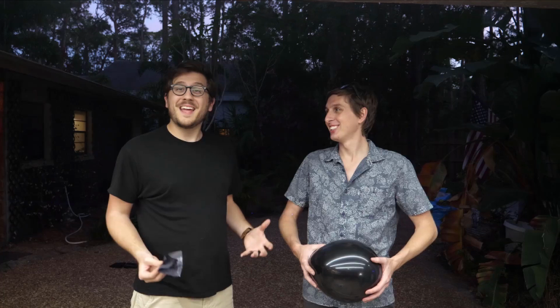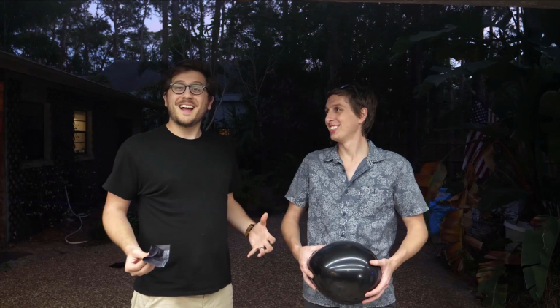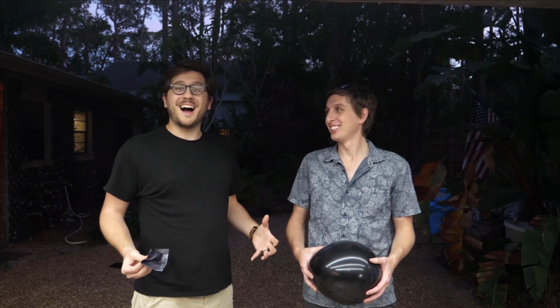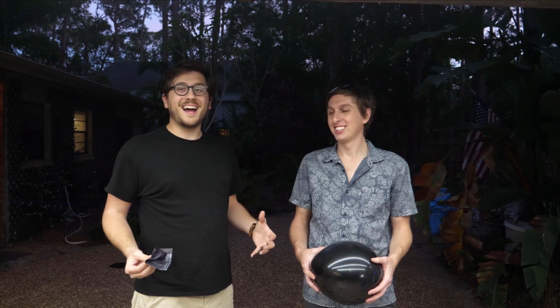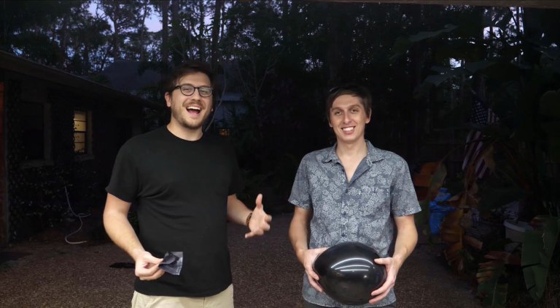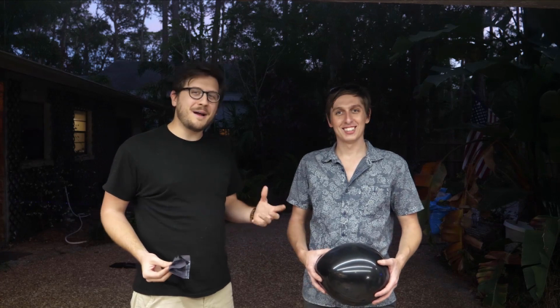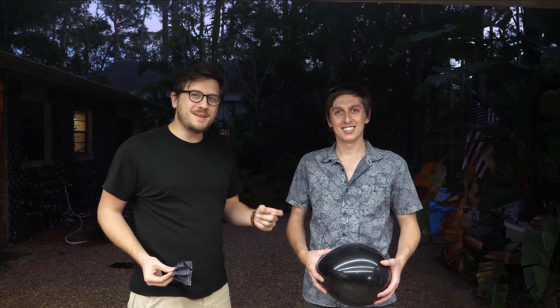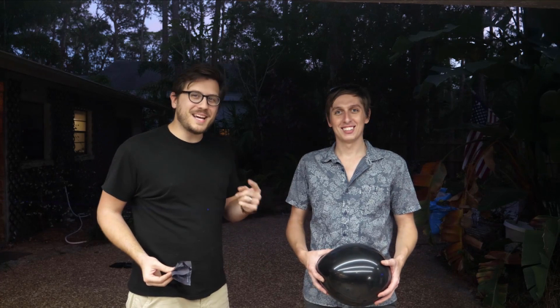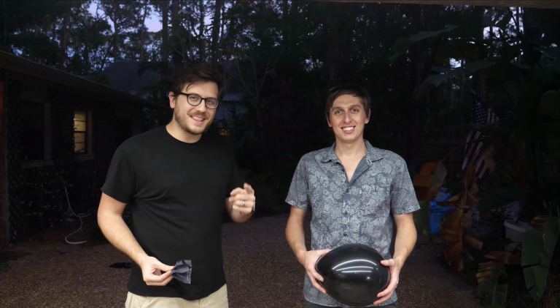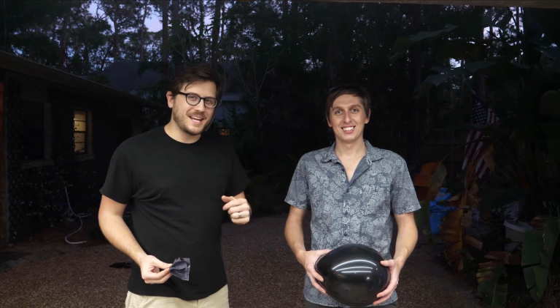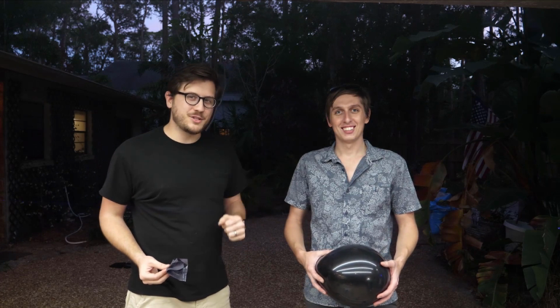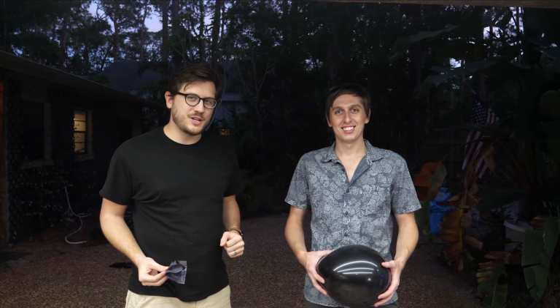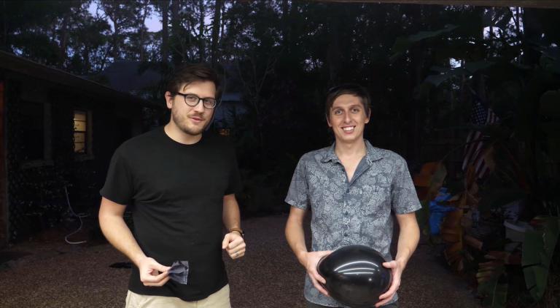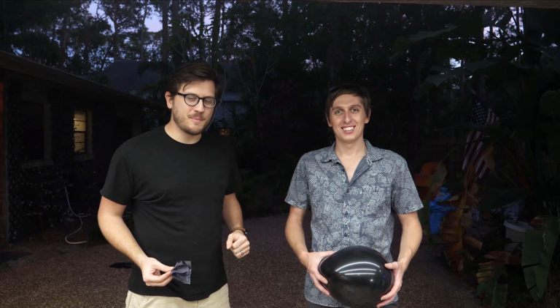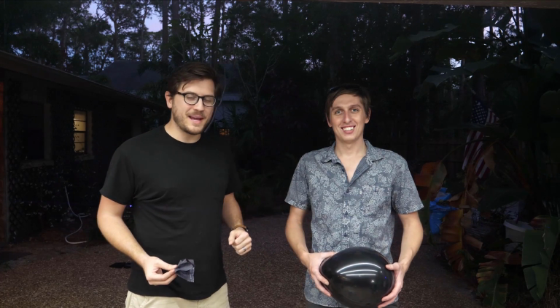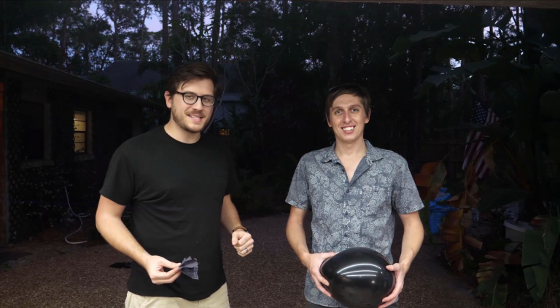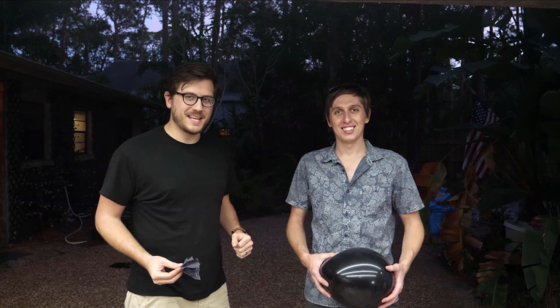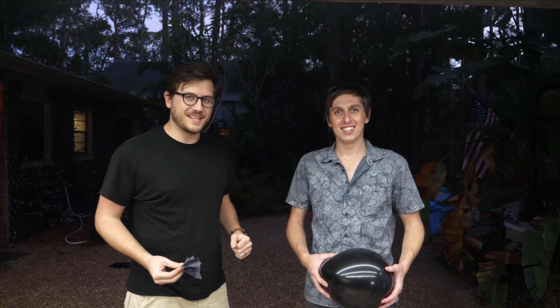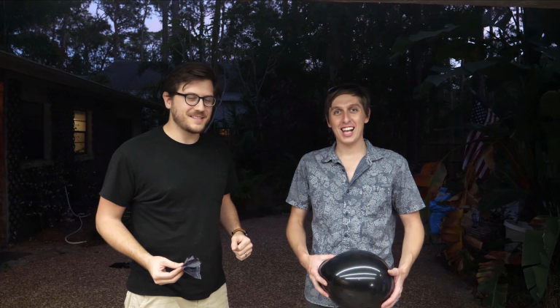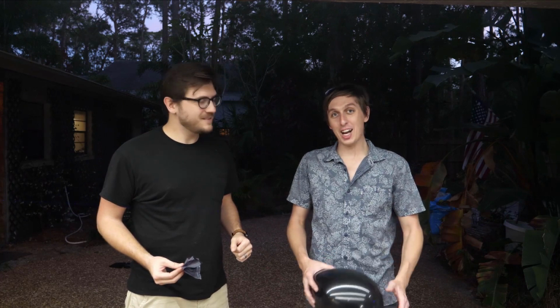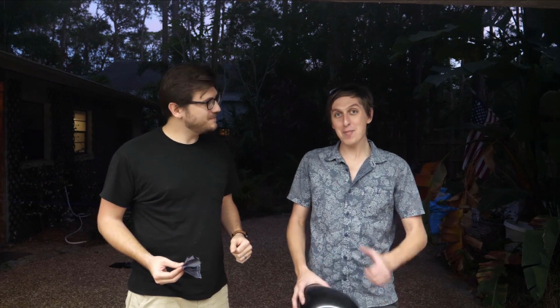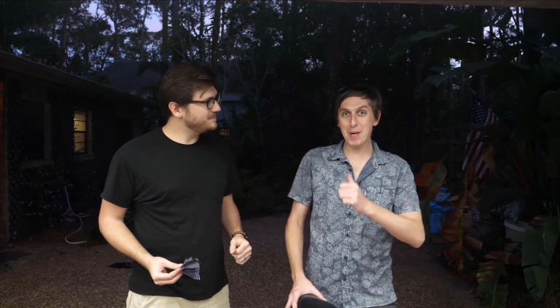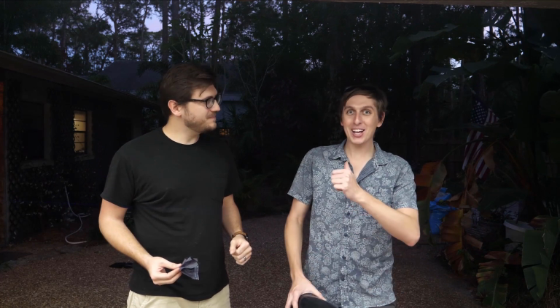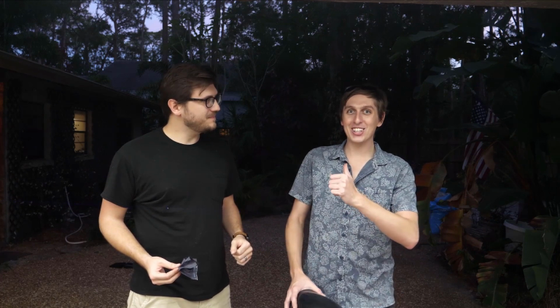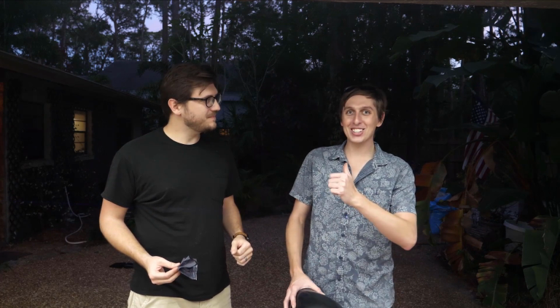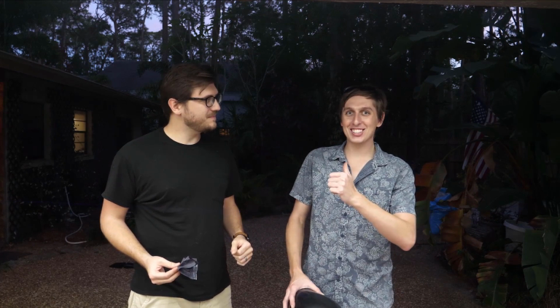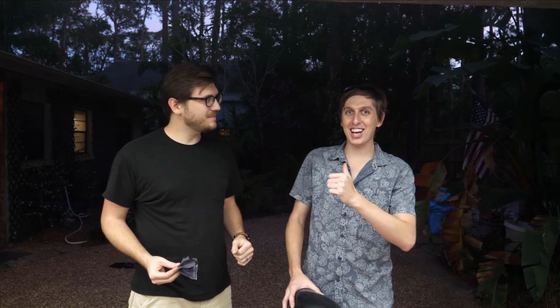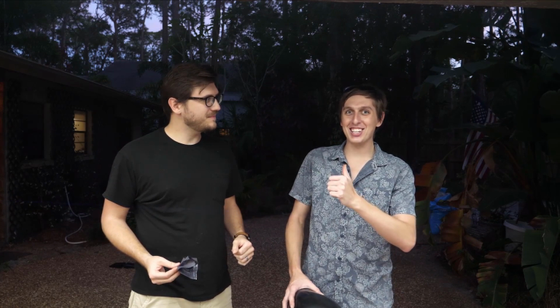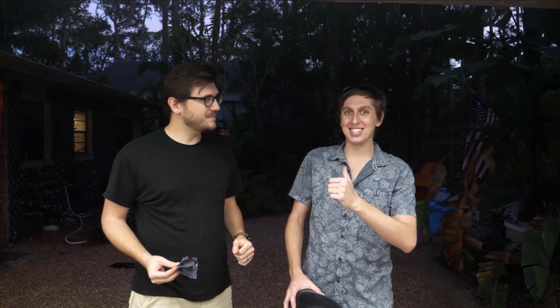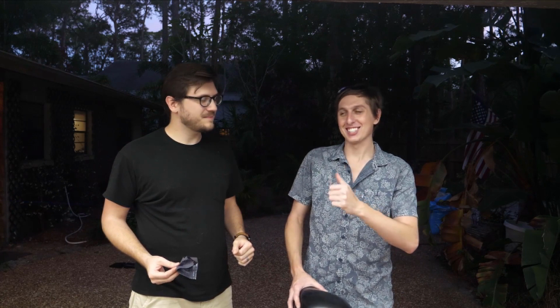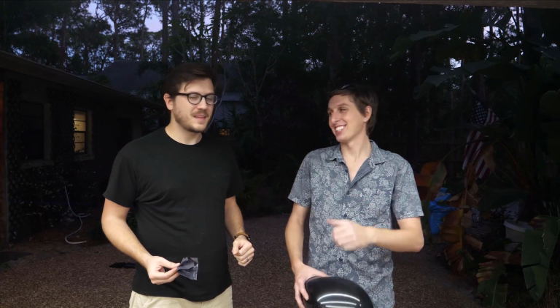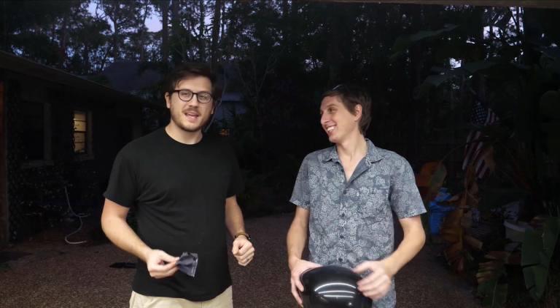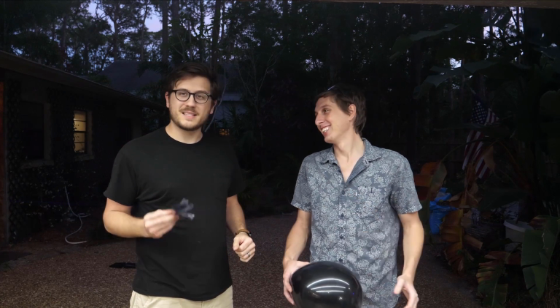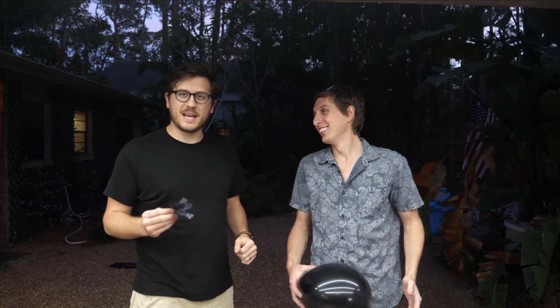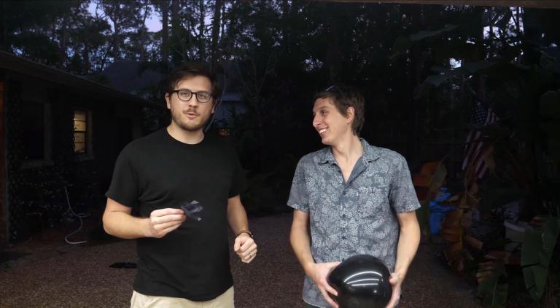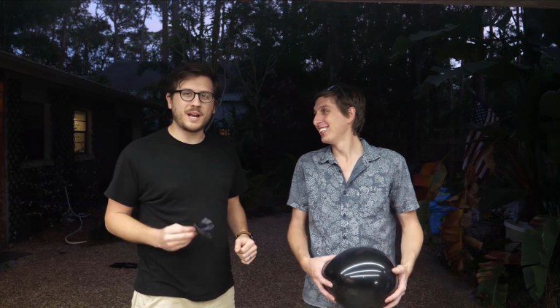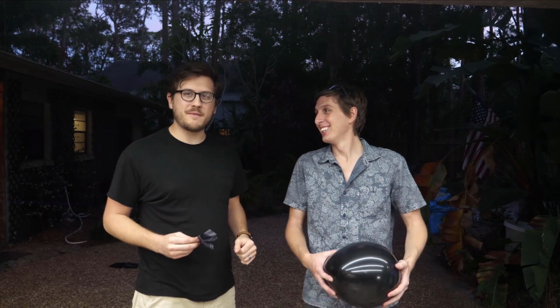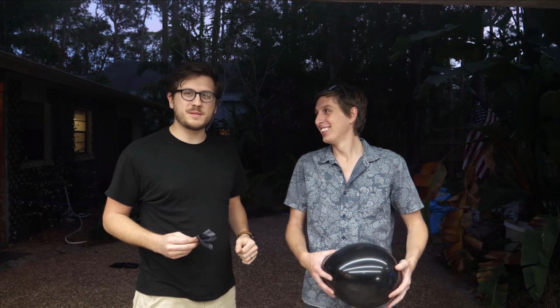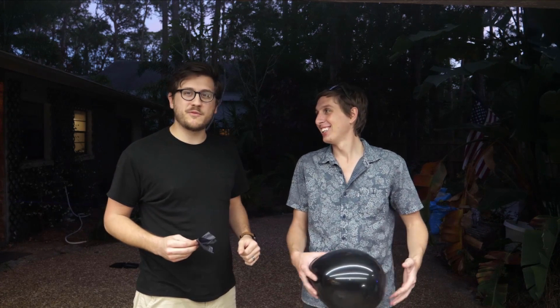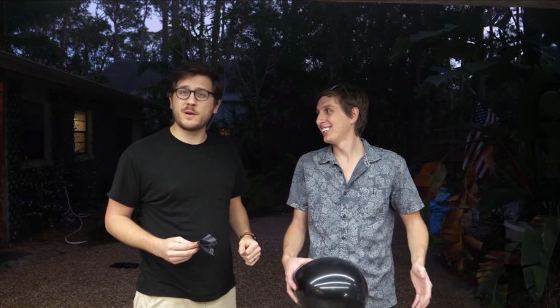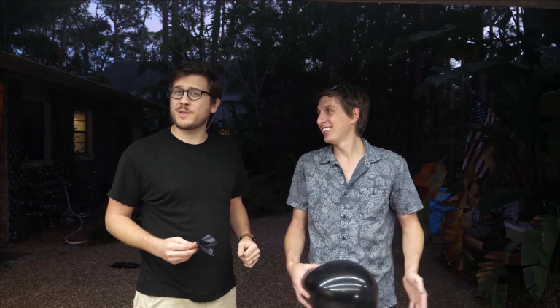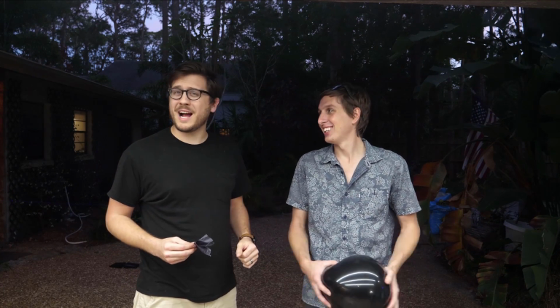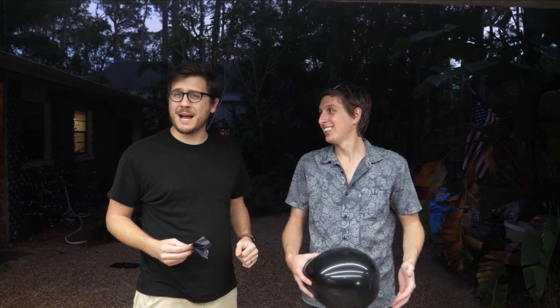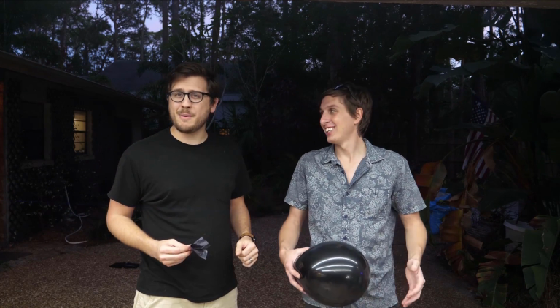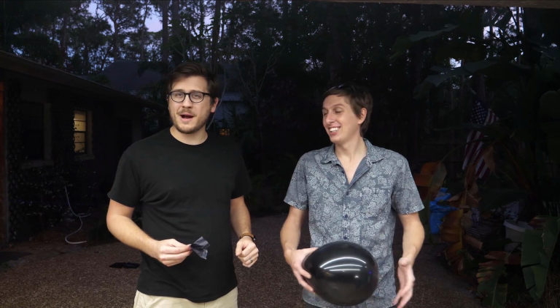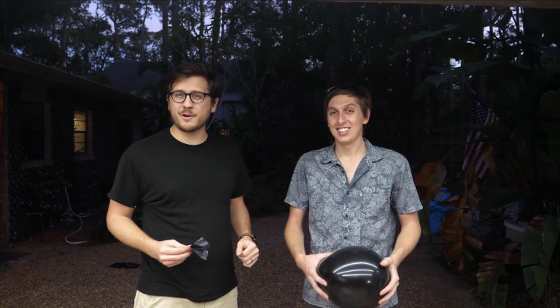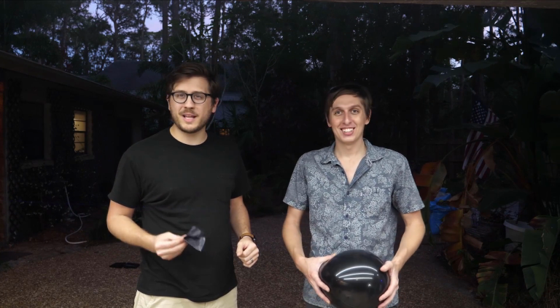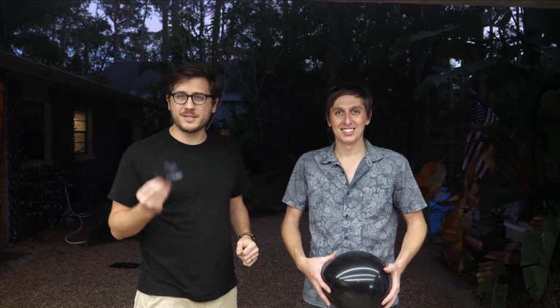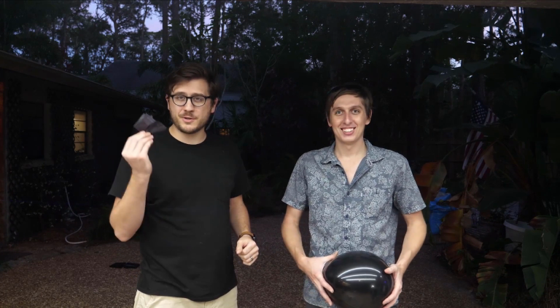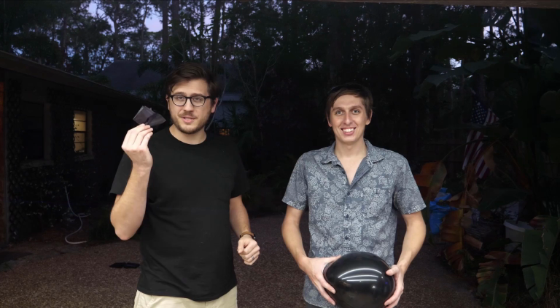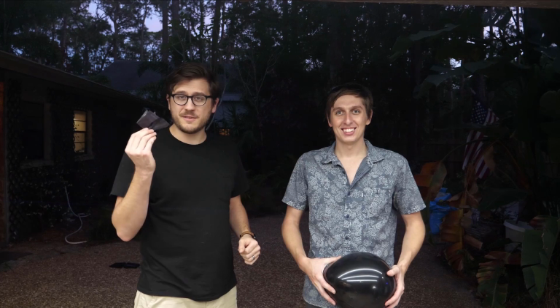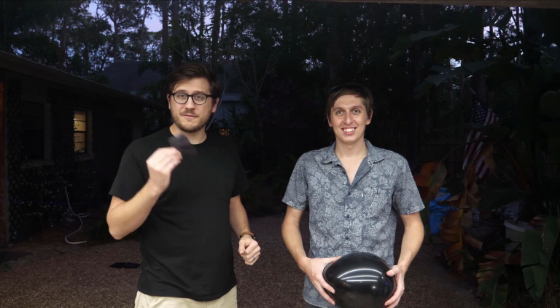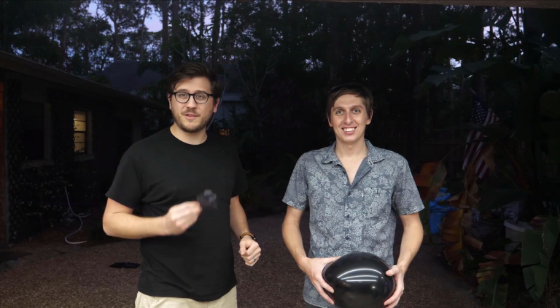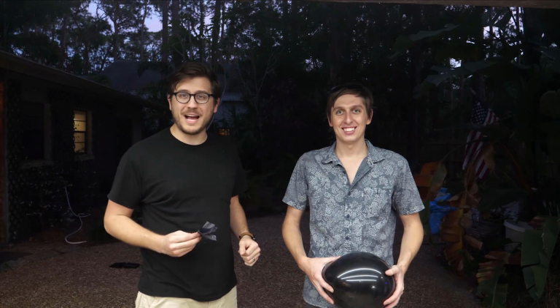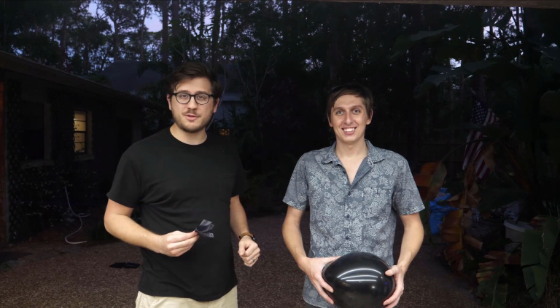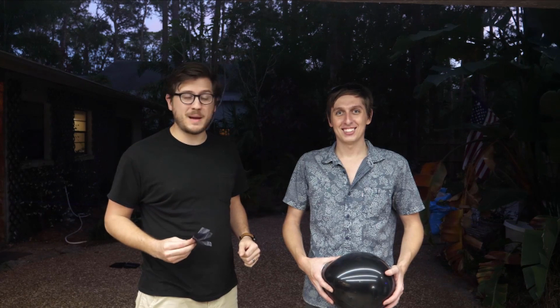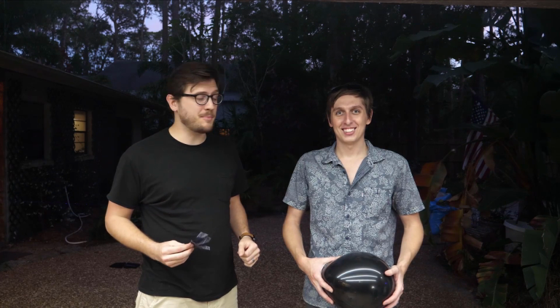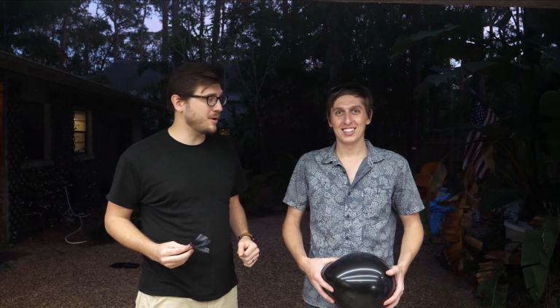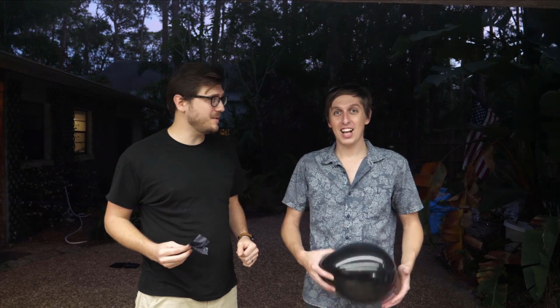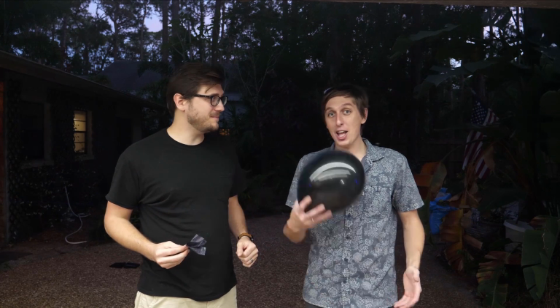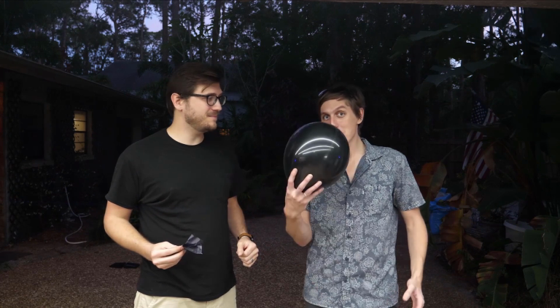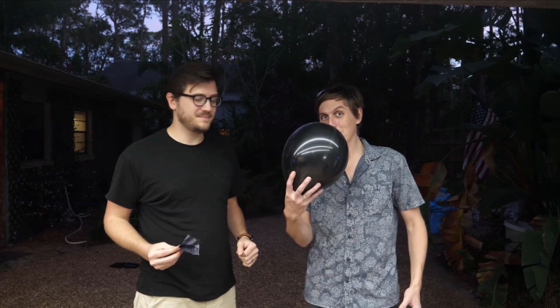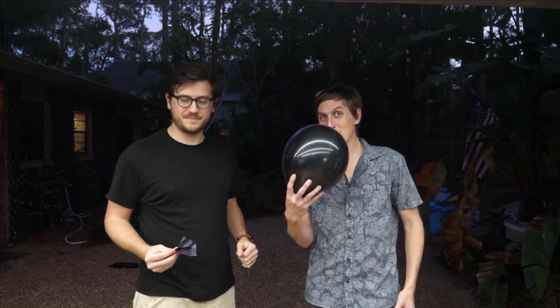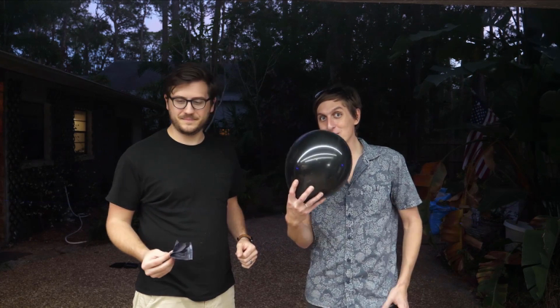Hi, I'm Nick, the engineer that makes things, and I'm the Backyard Scientist. Today we're going to have some fun with high-powered lasers, flash paper, and balloons.